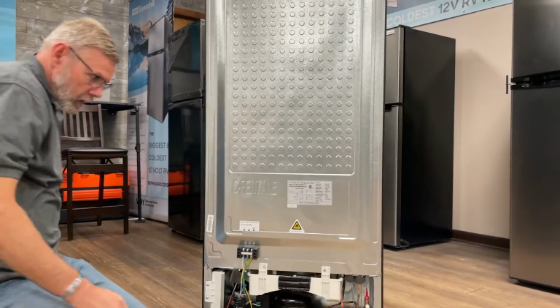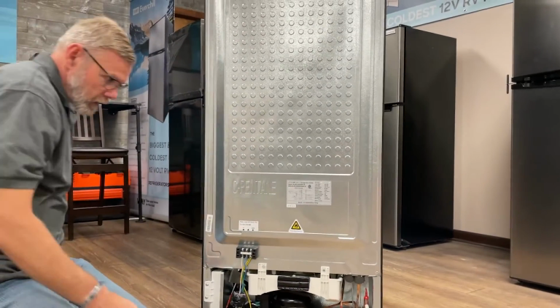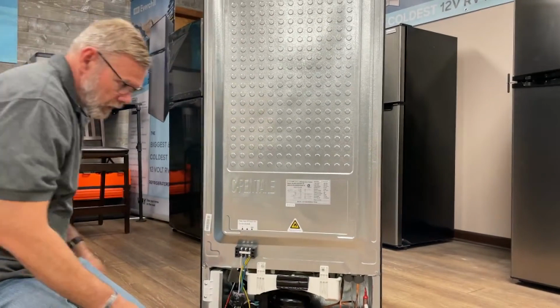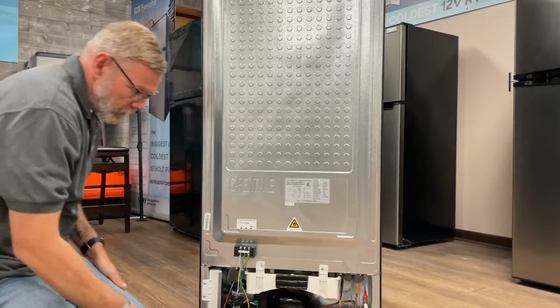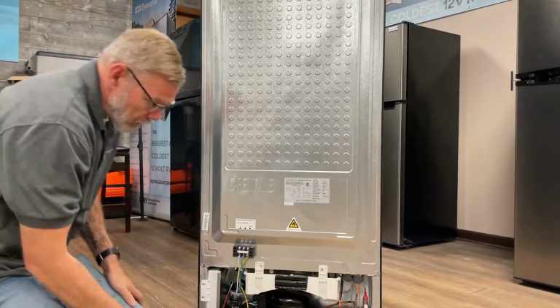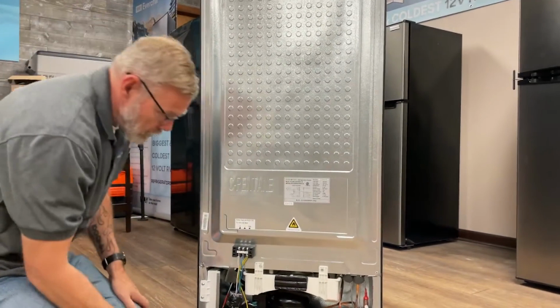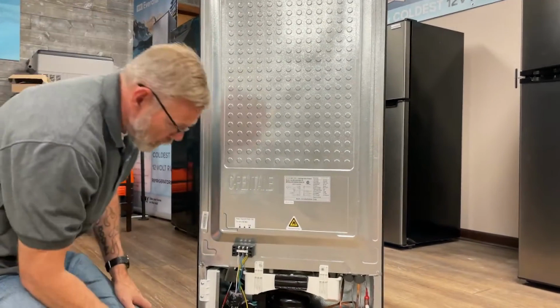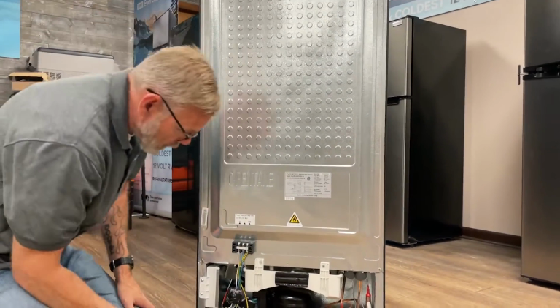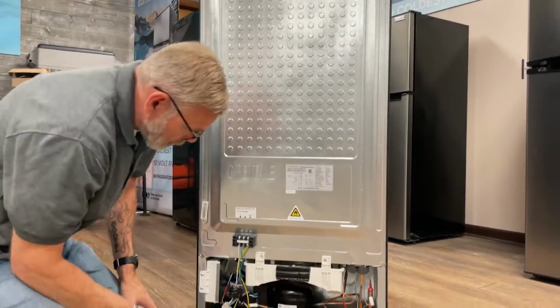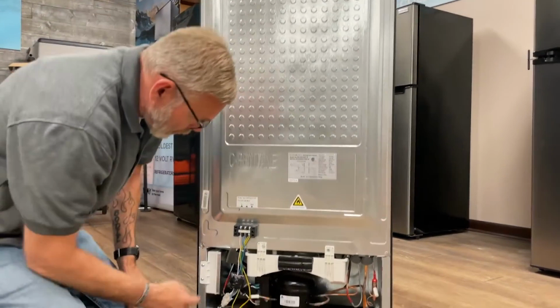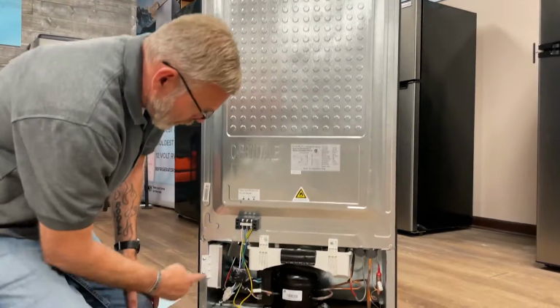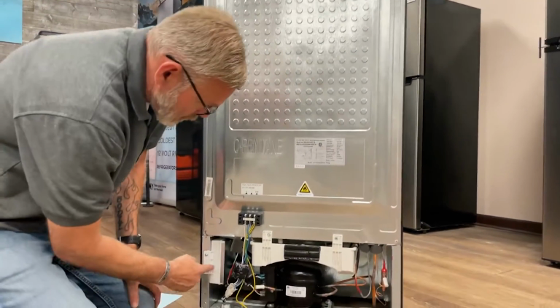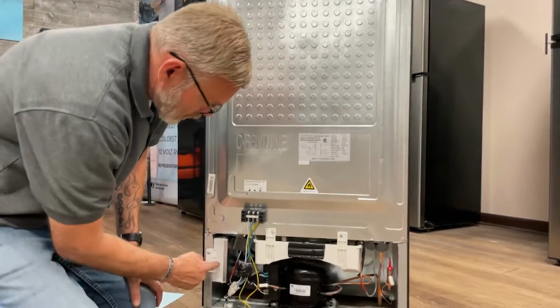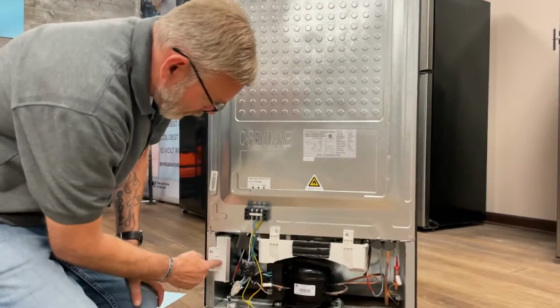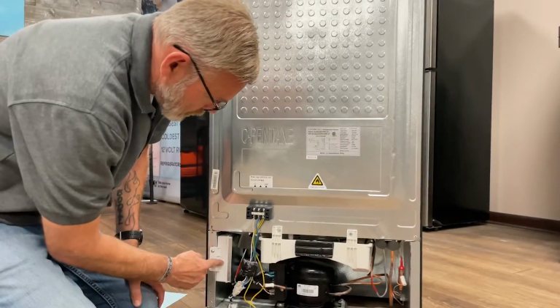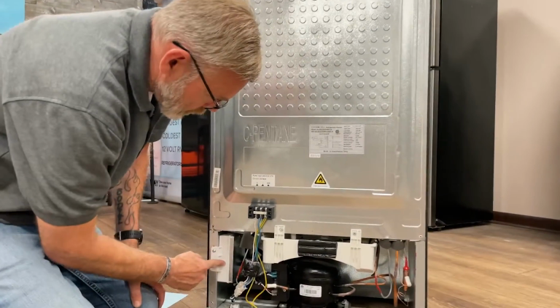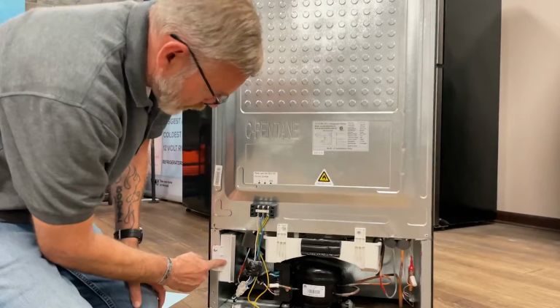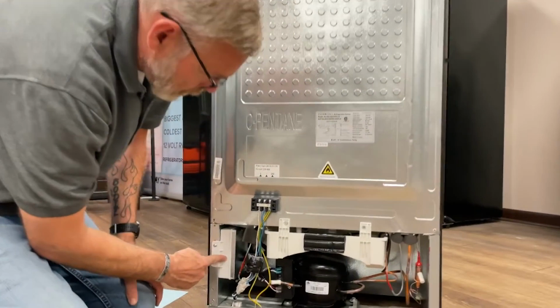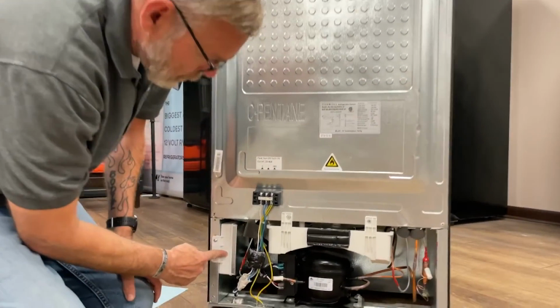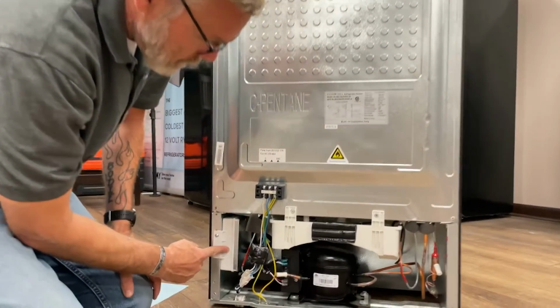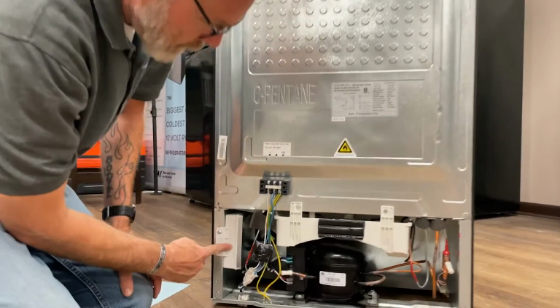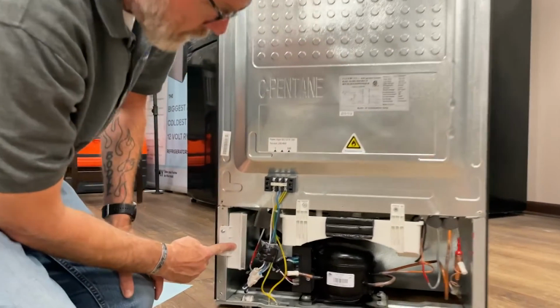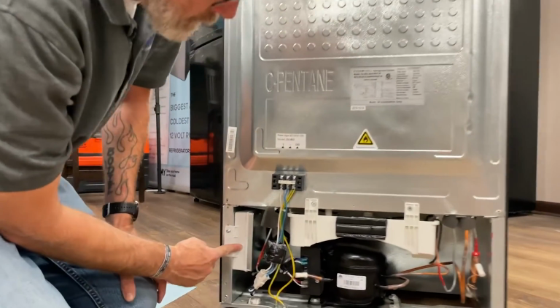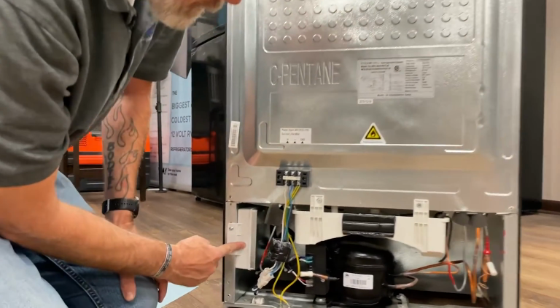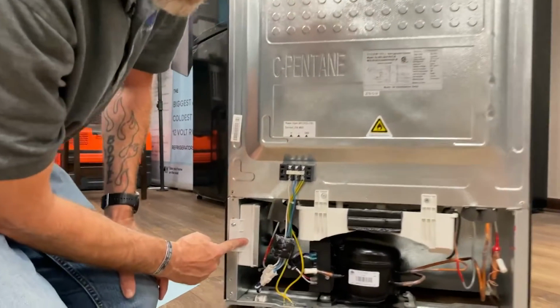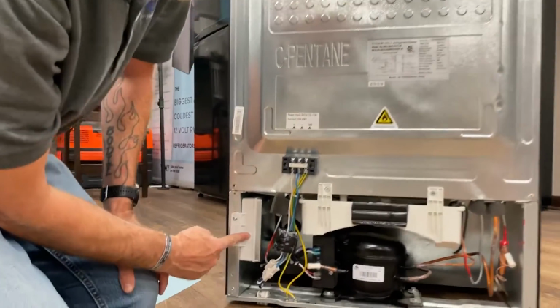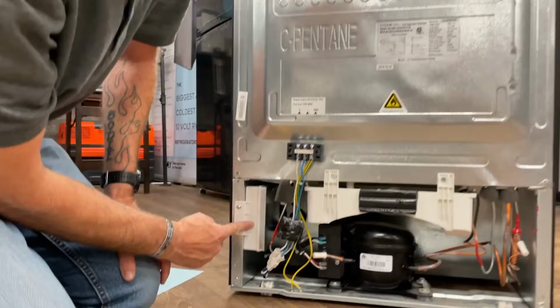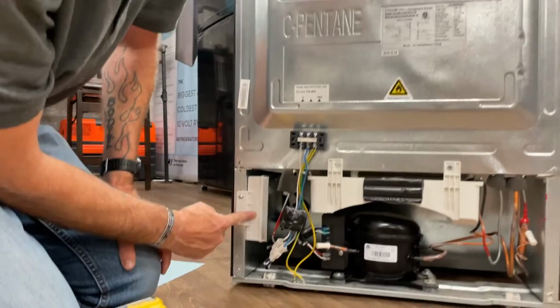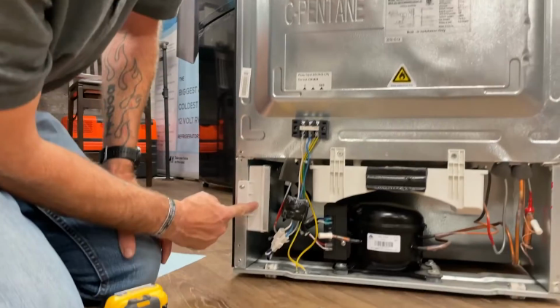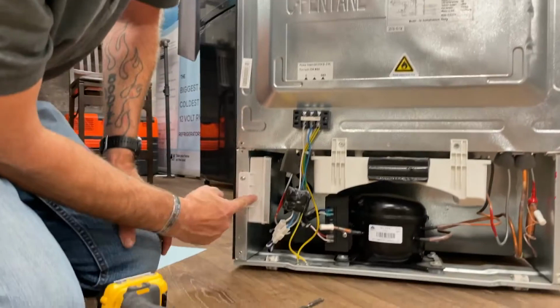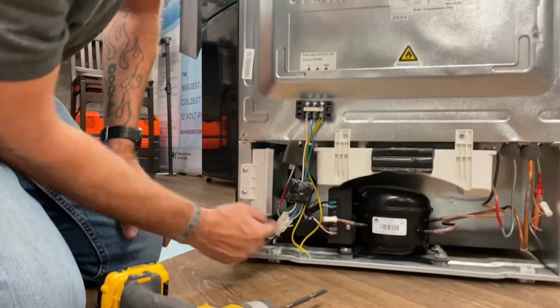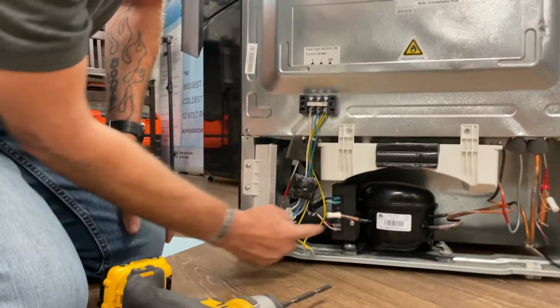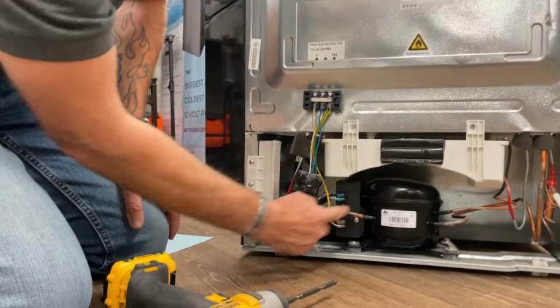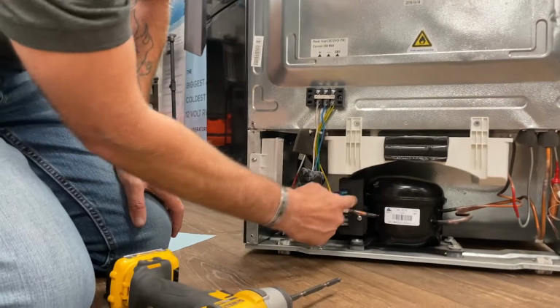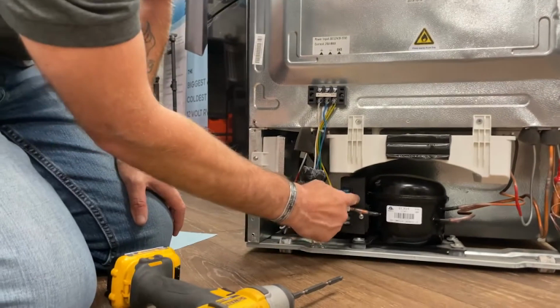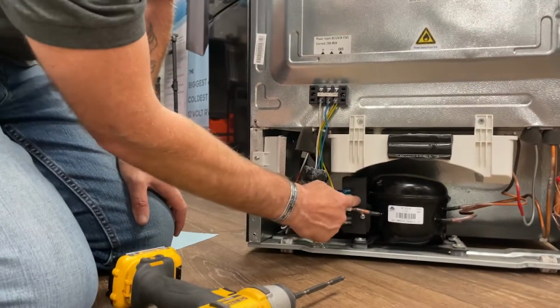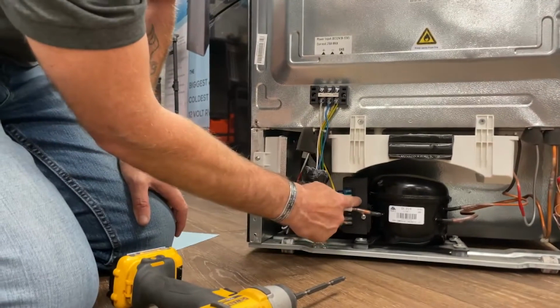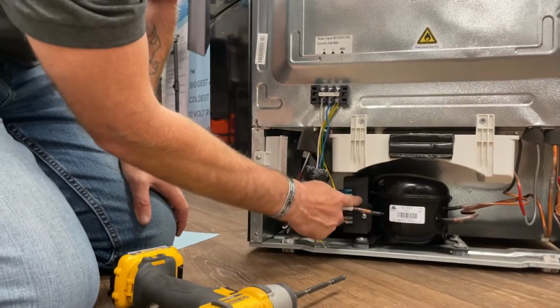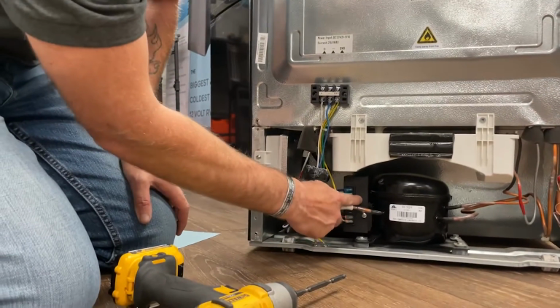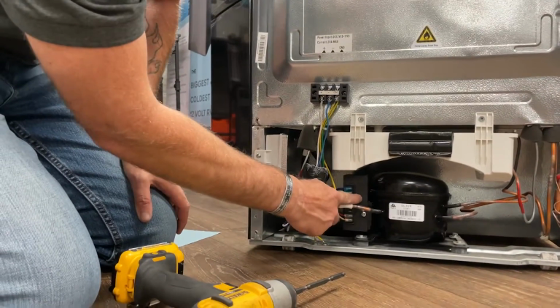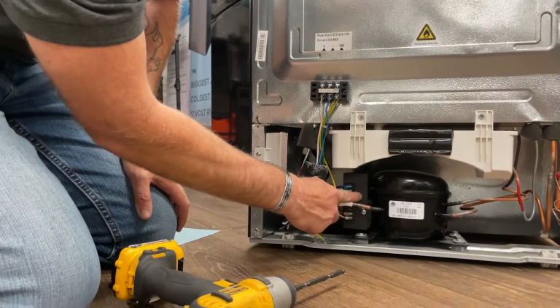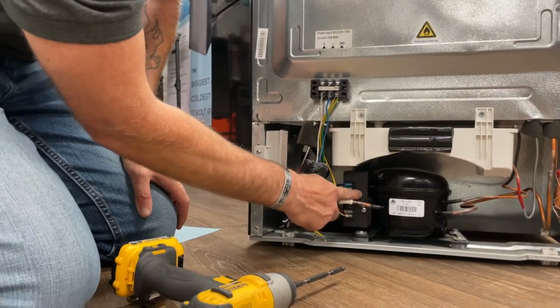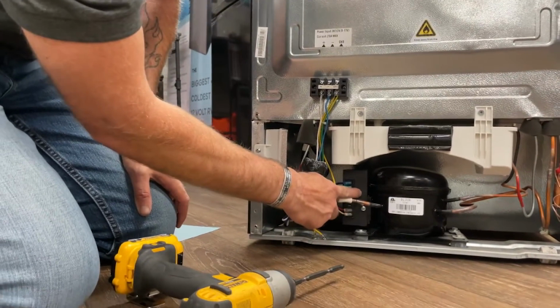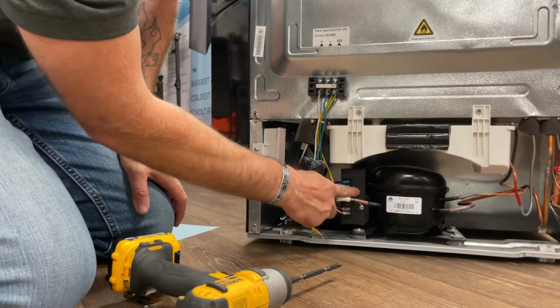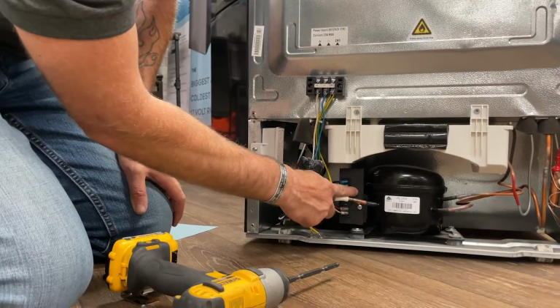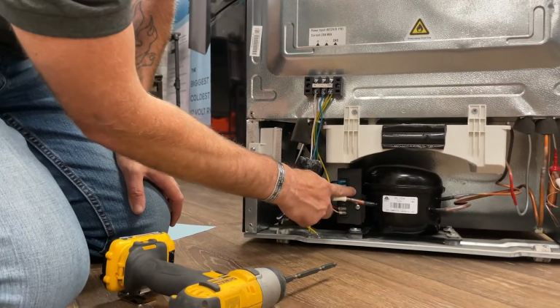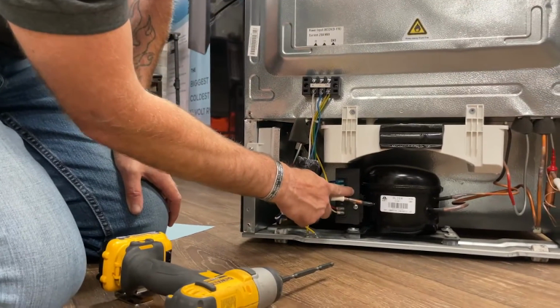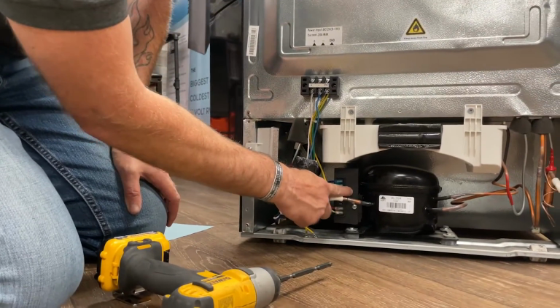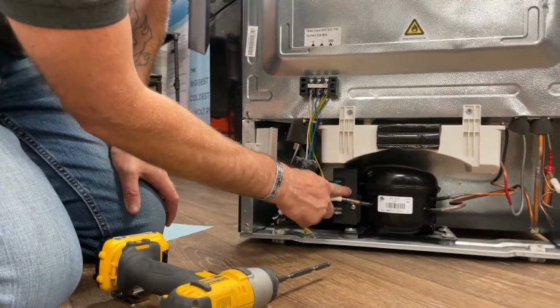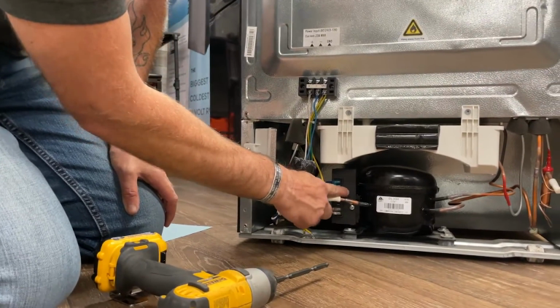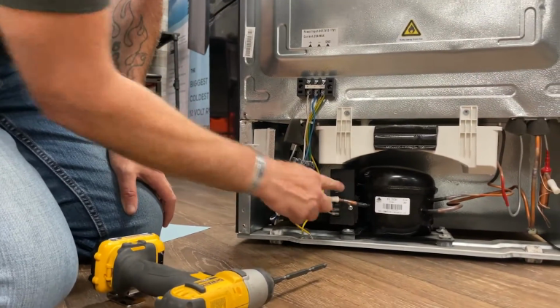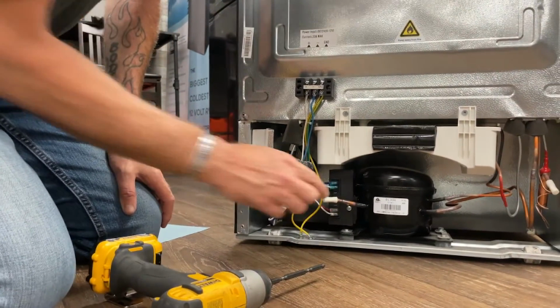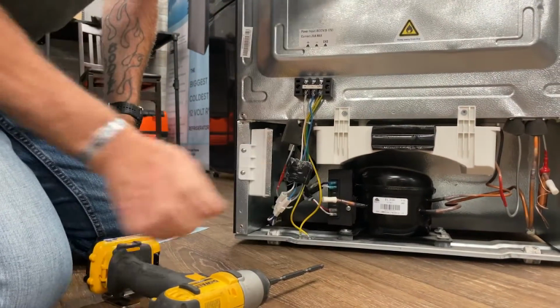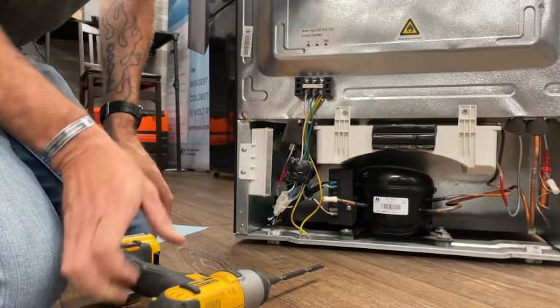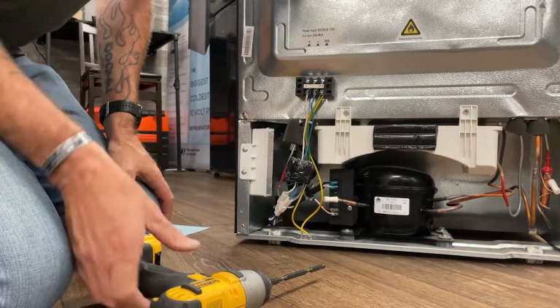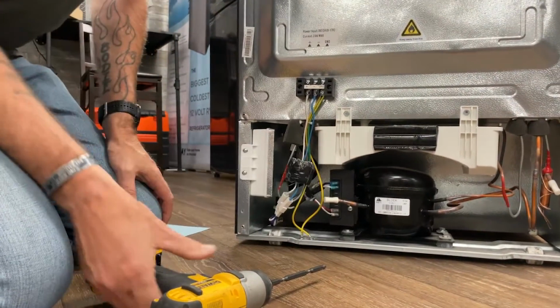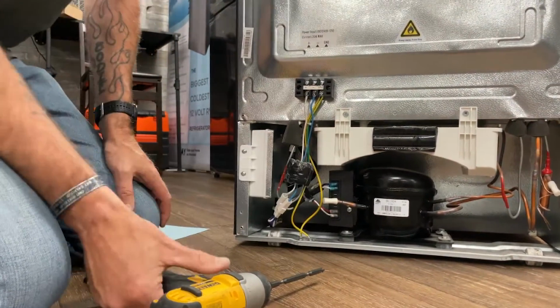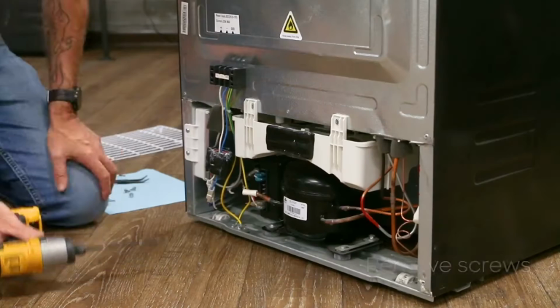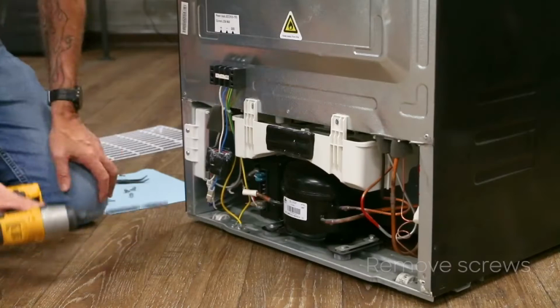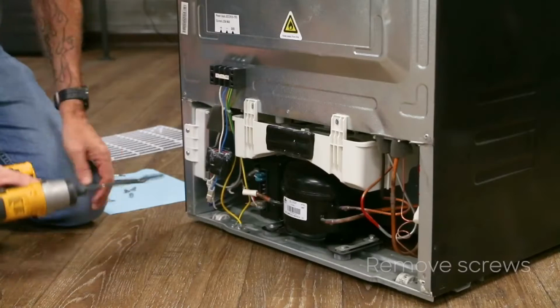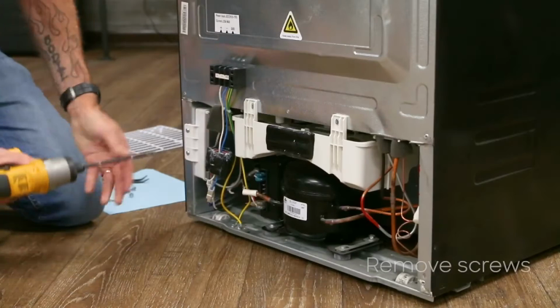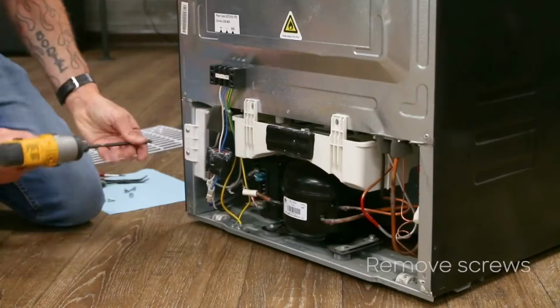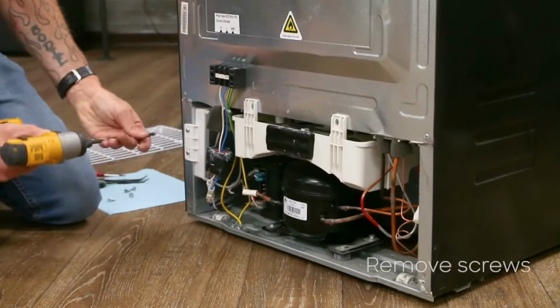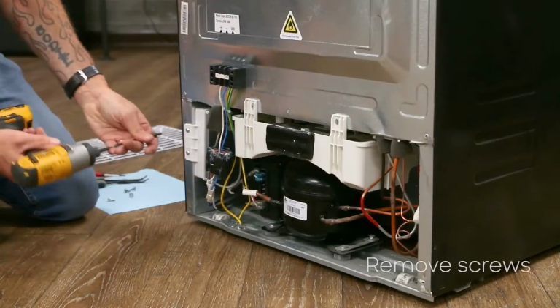Then we have two components: you have a circuit board inside this enclosure, and then you have a compressor board attached right to the compressor.